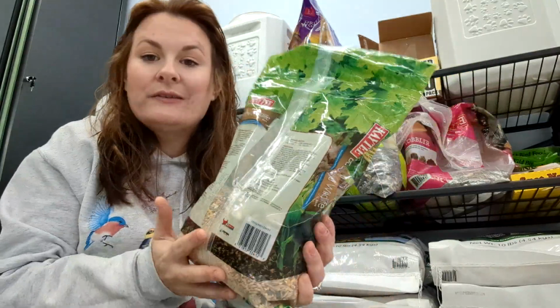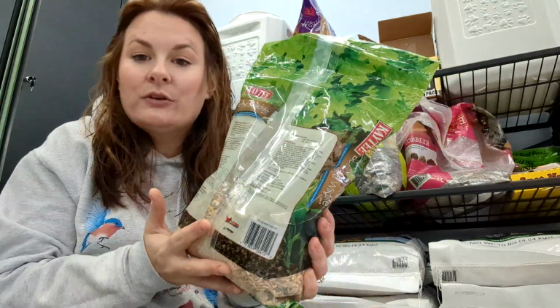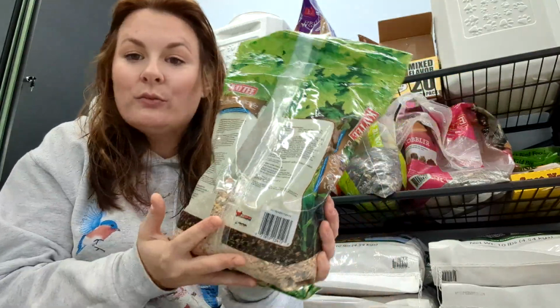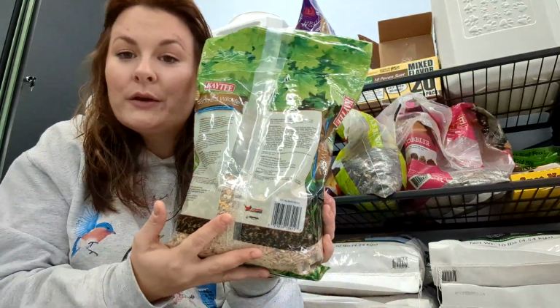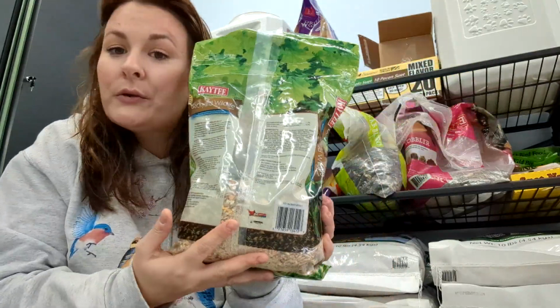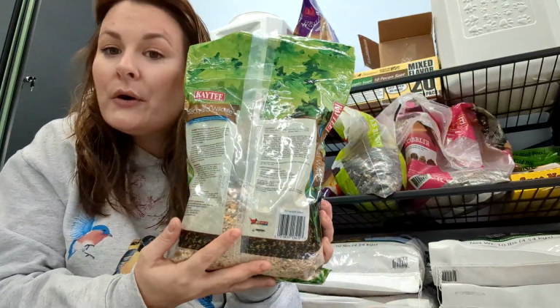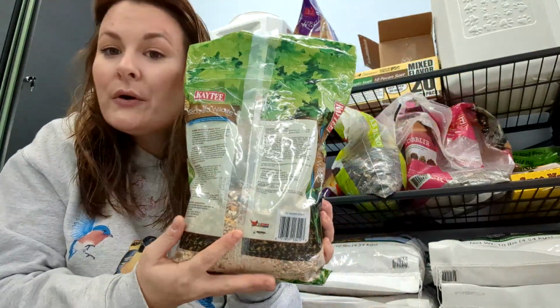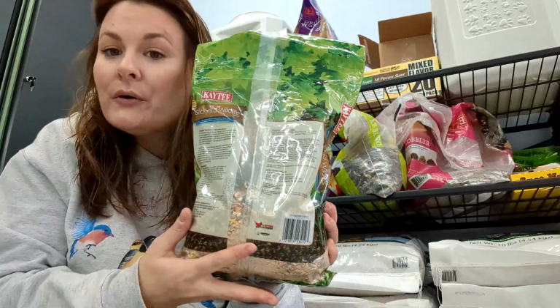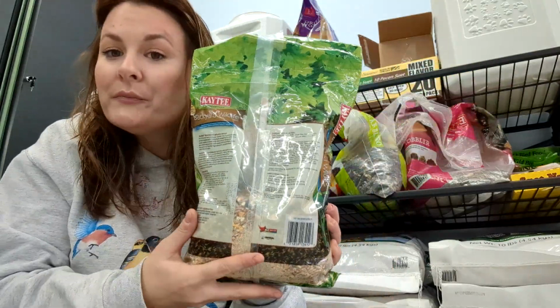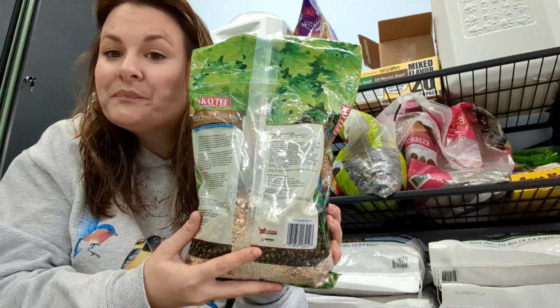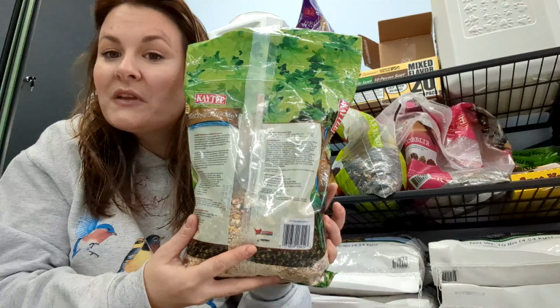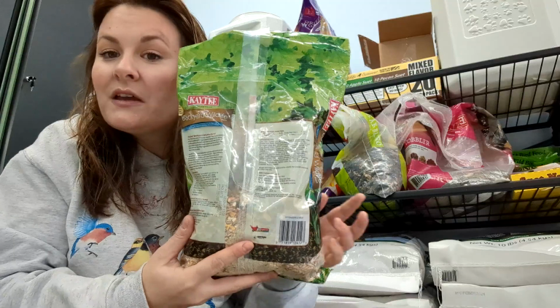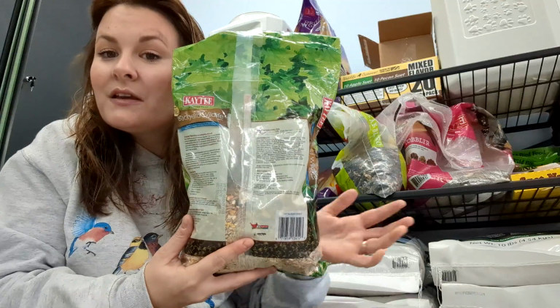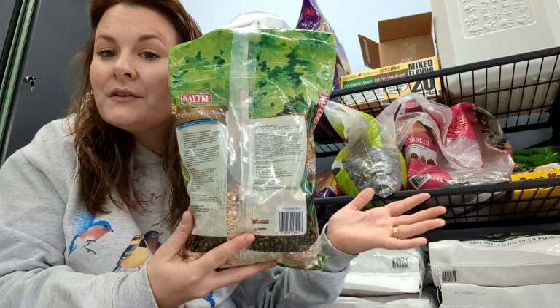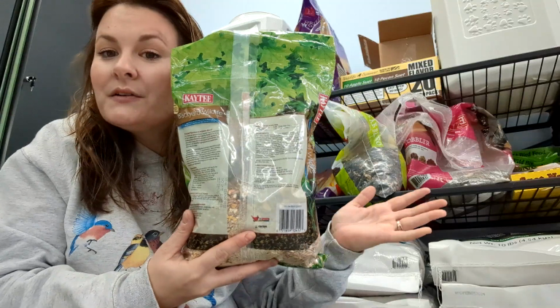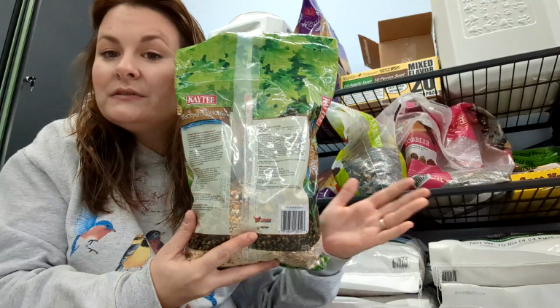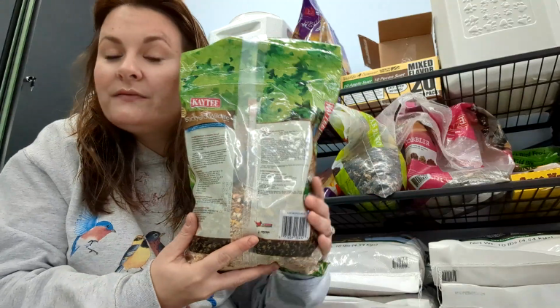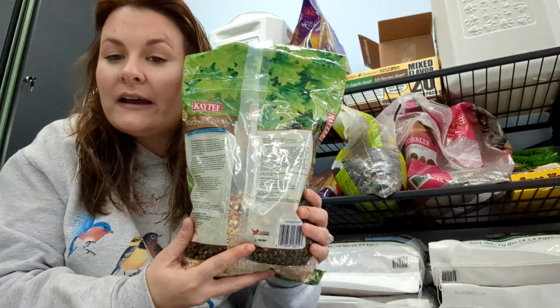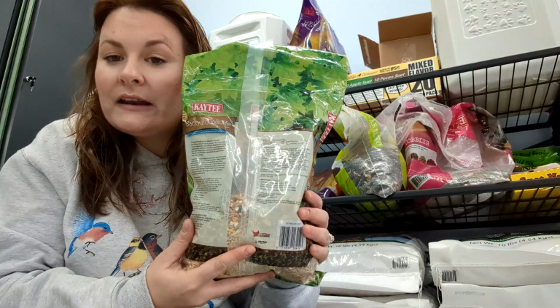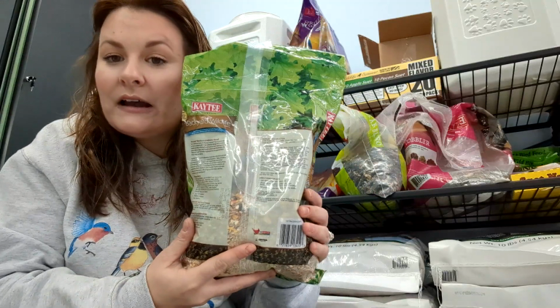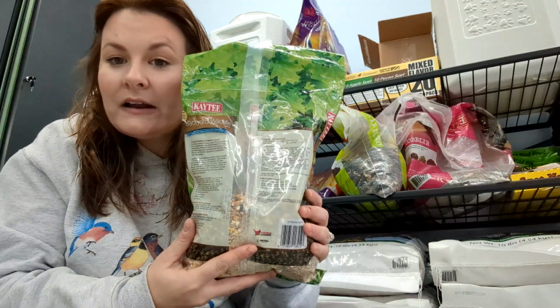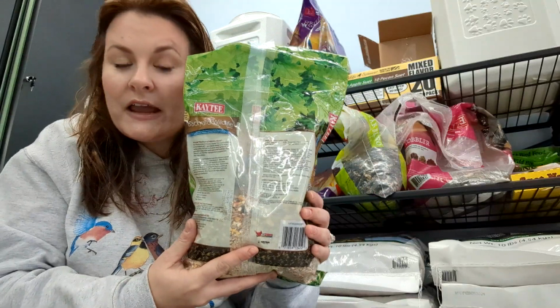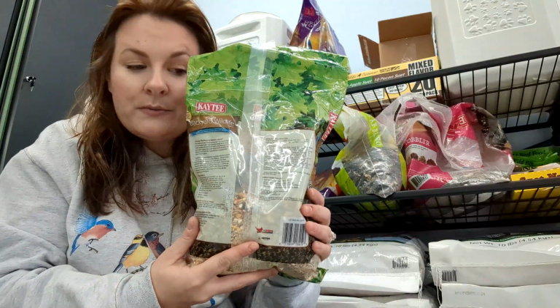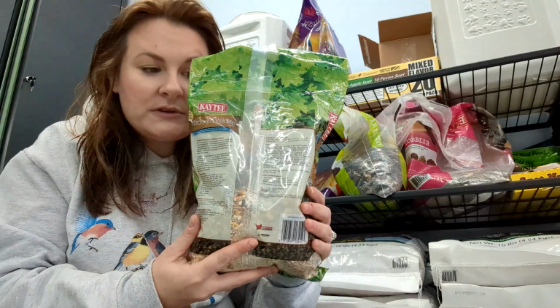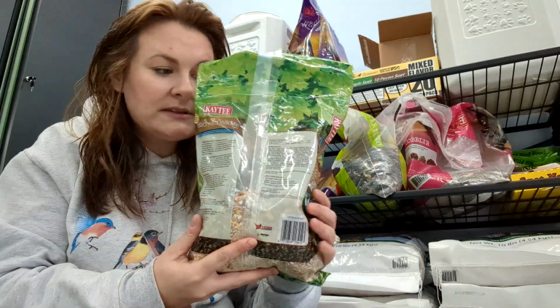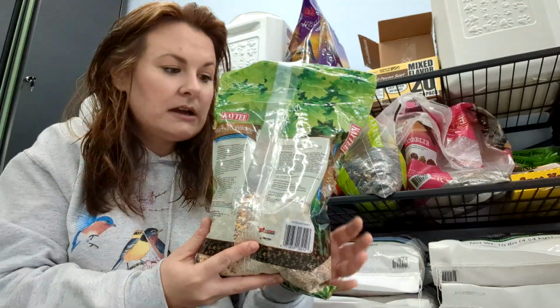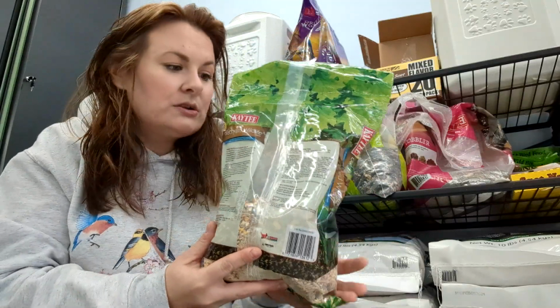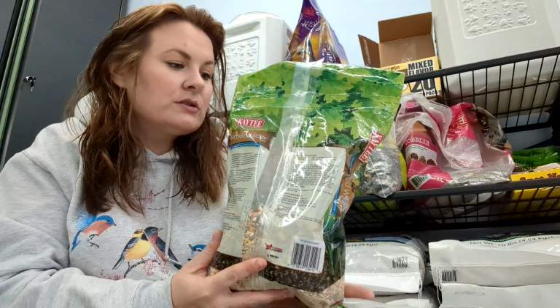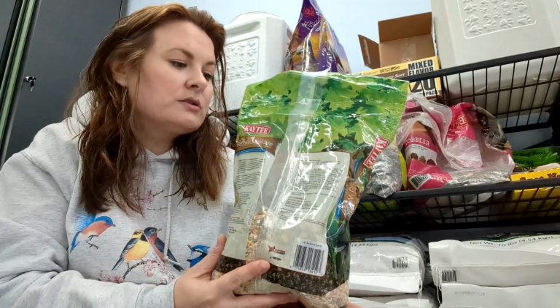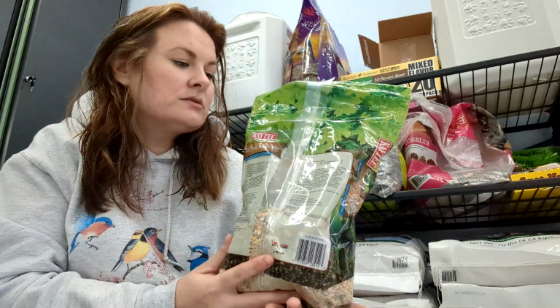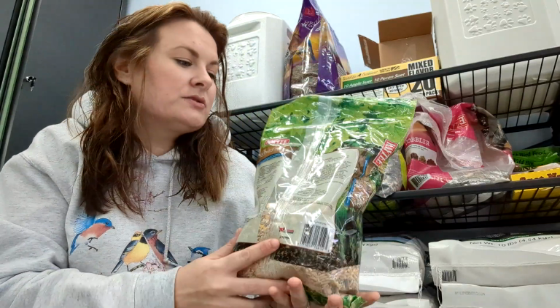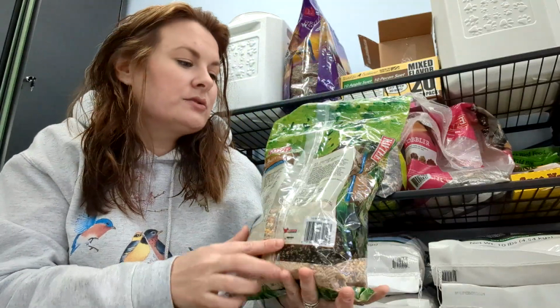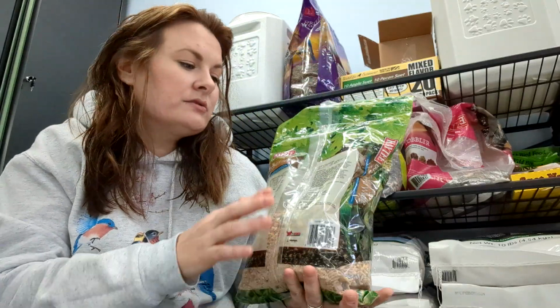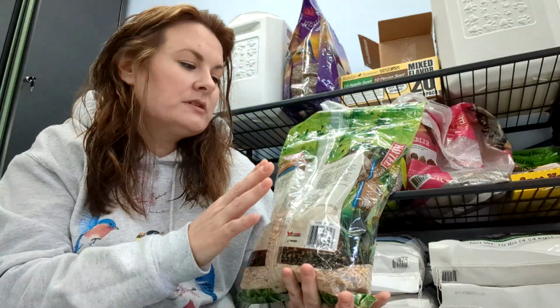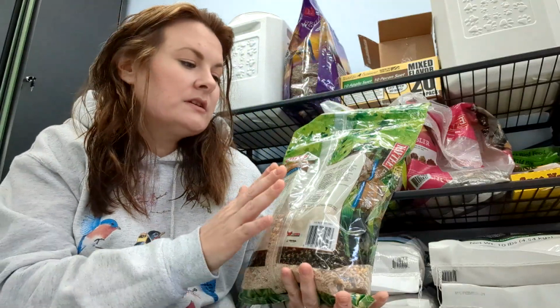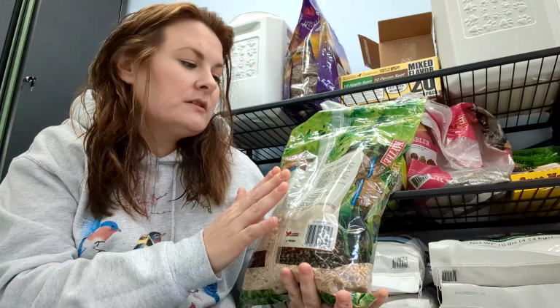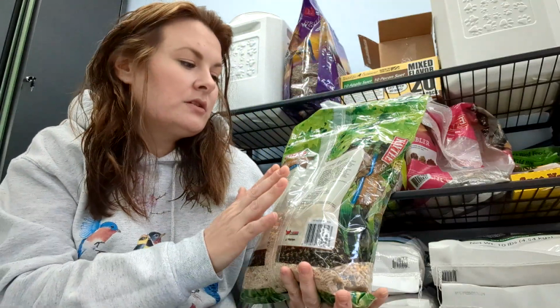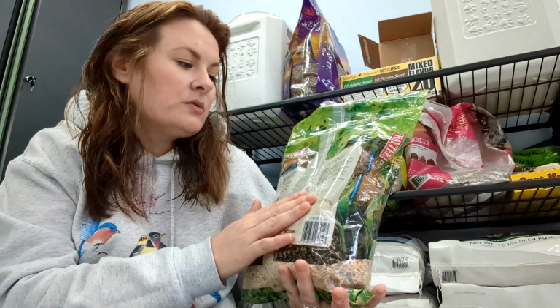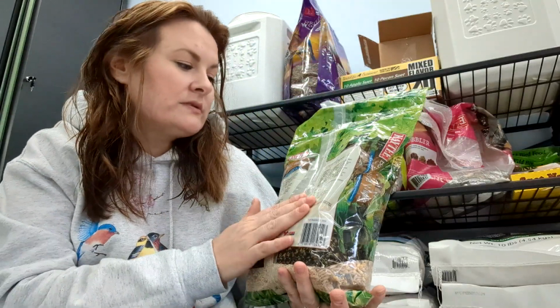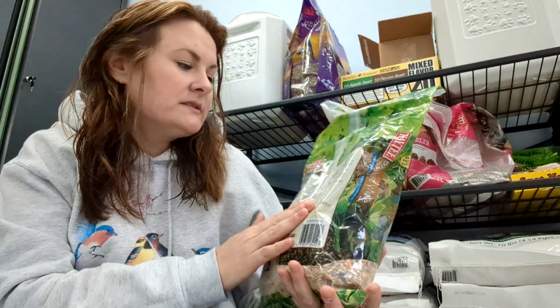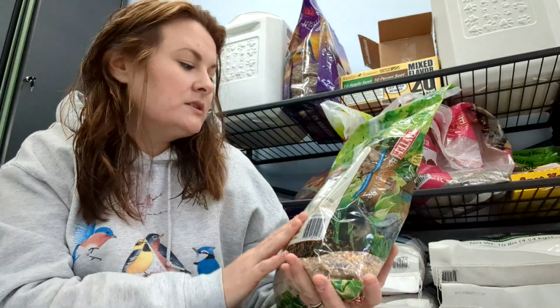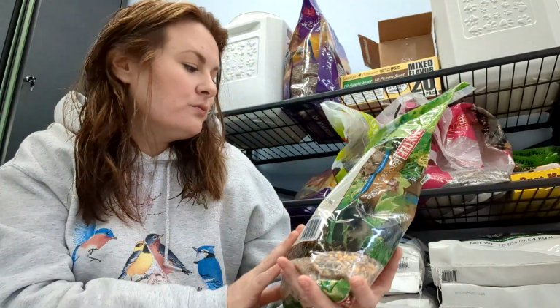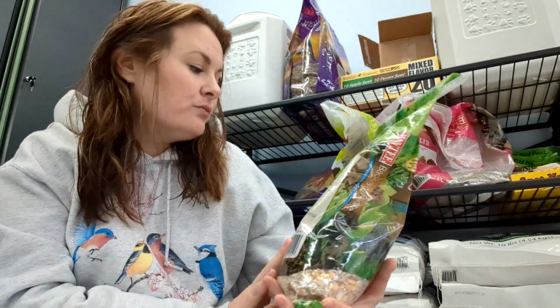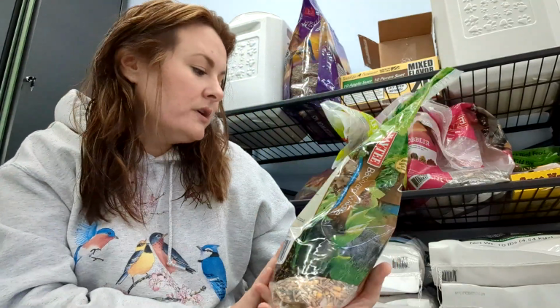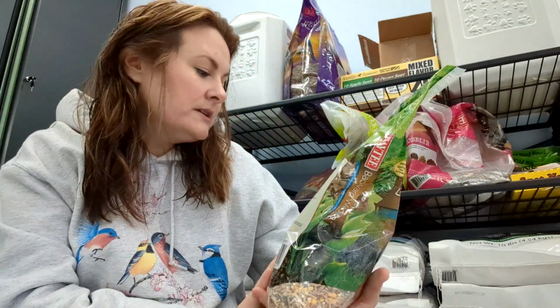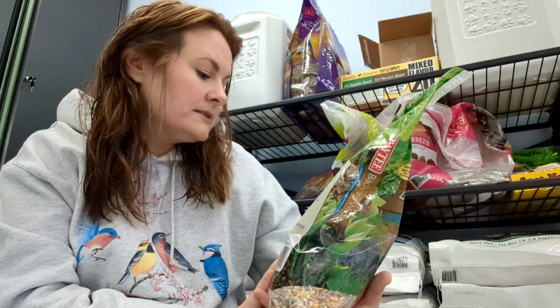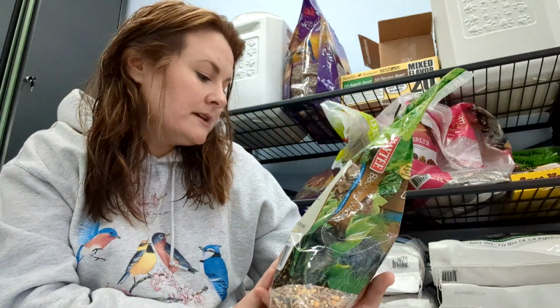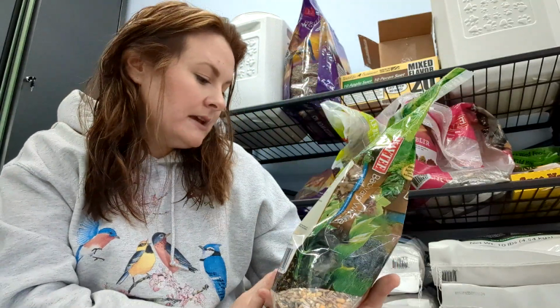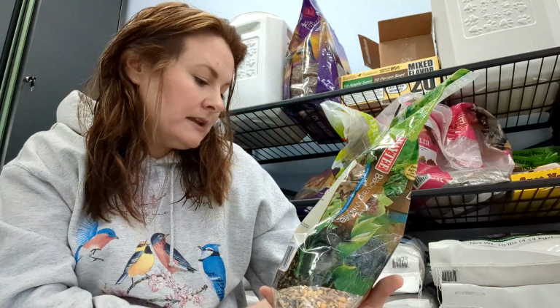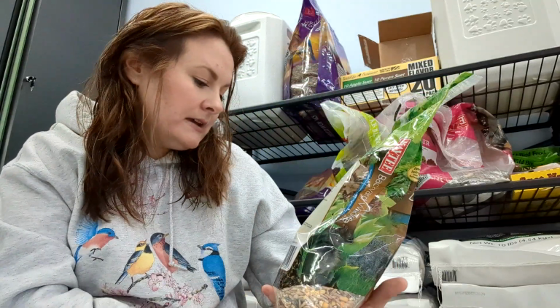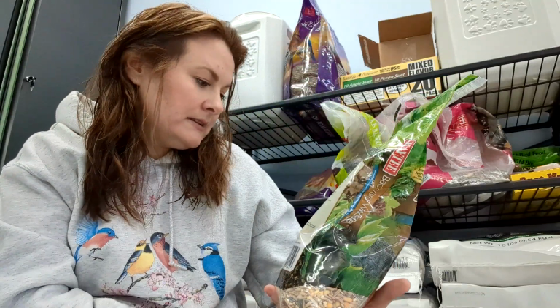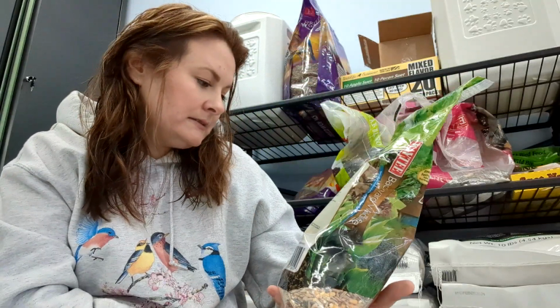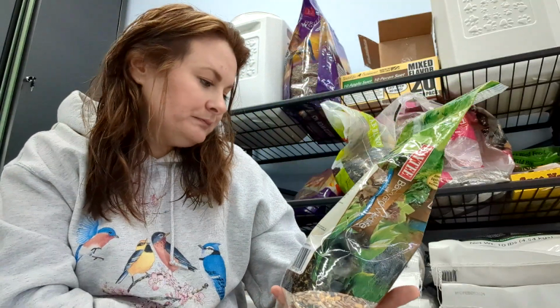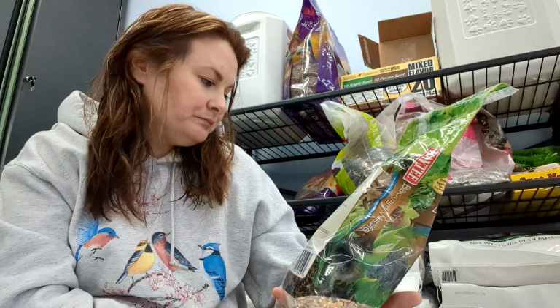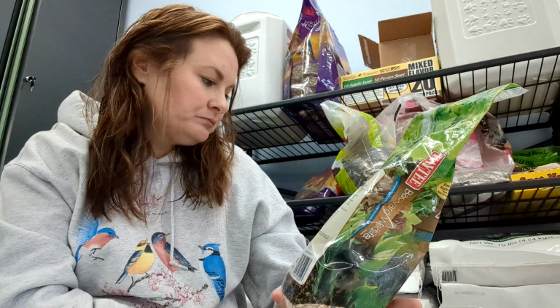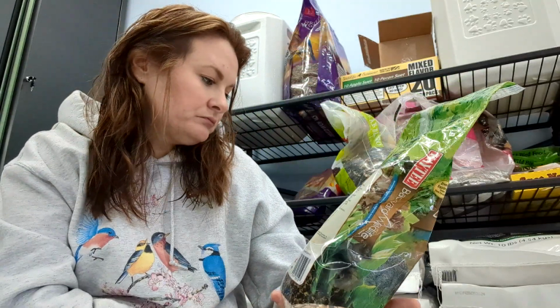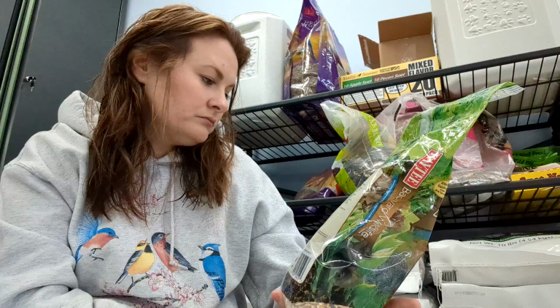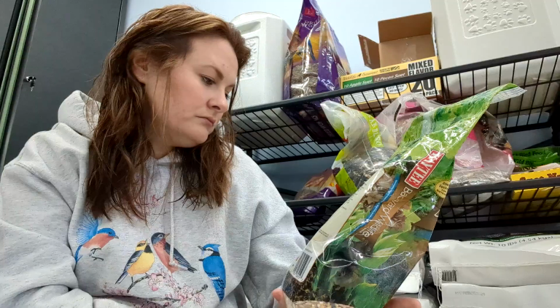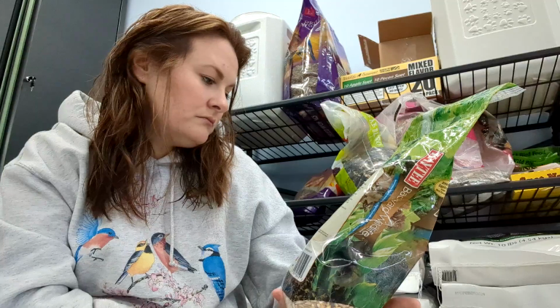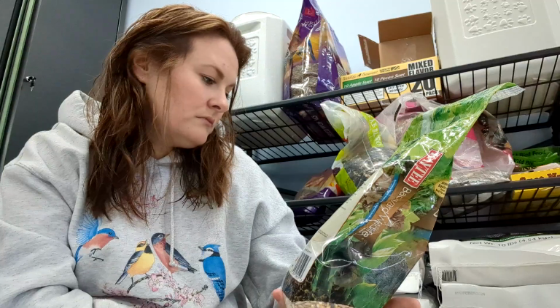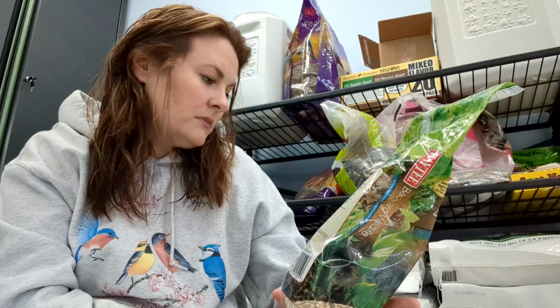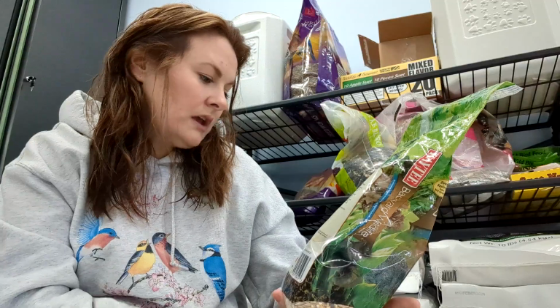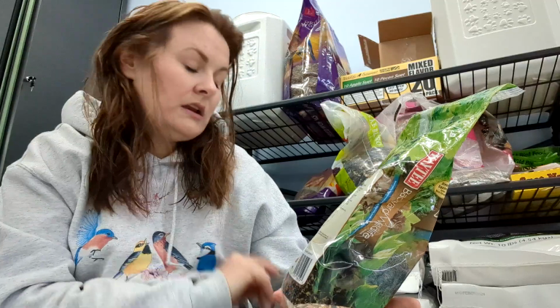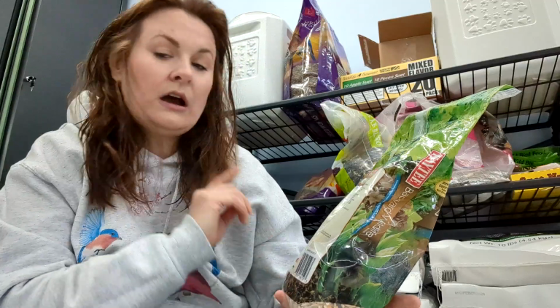There are also some vitamins that I'm not going to read off — I'm not going to read the whole list. But if you want to find it on Amazon, you can certainly go see everything that's in it.